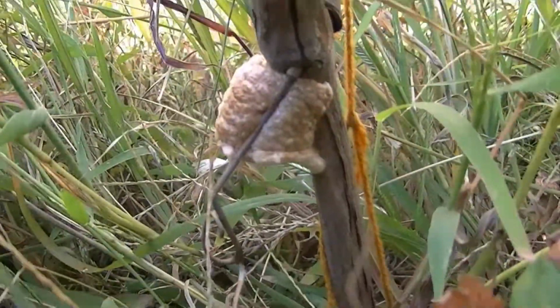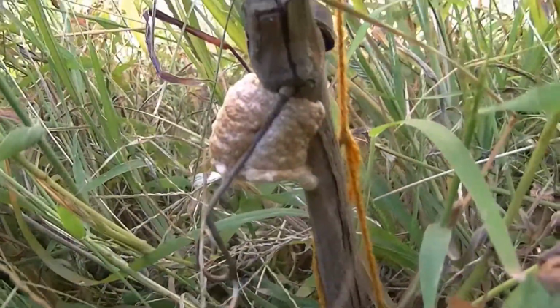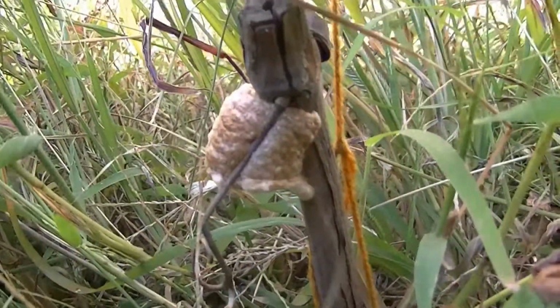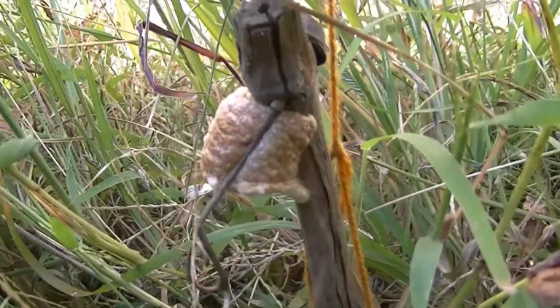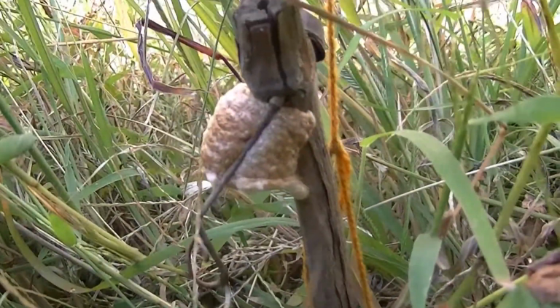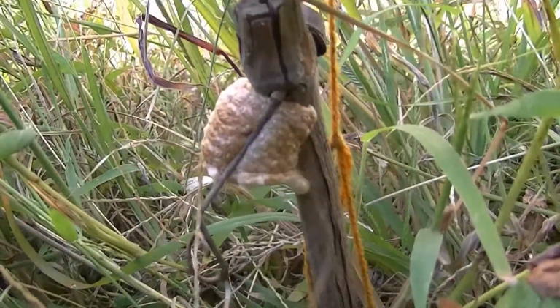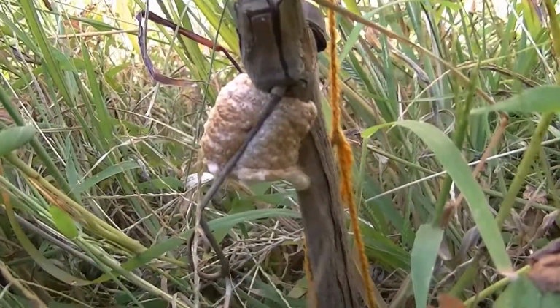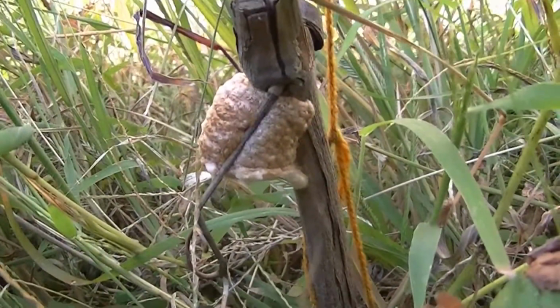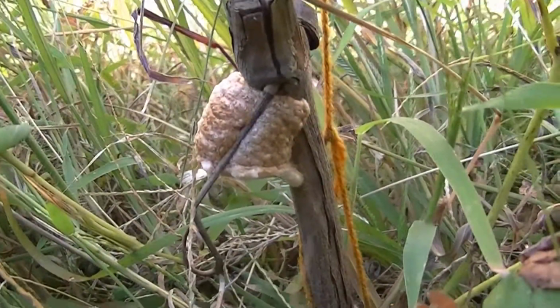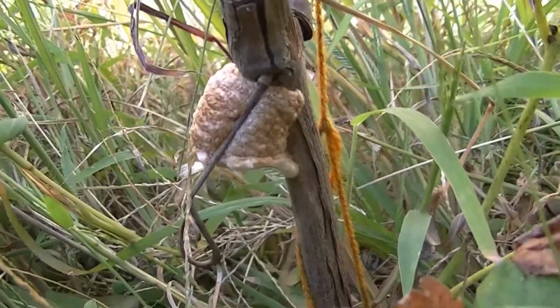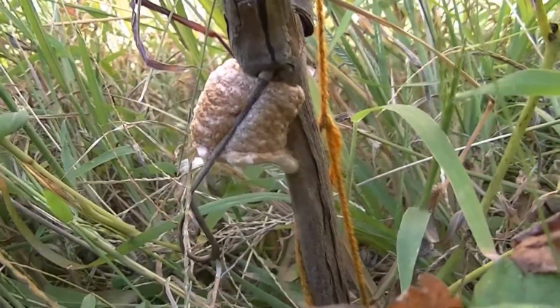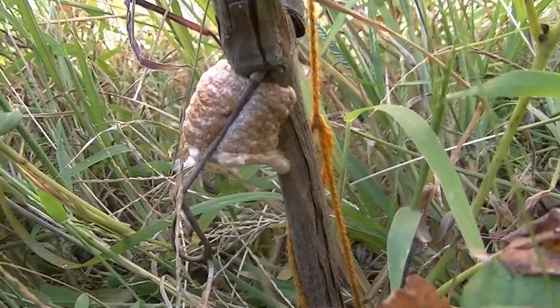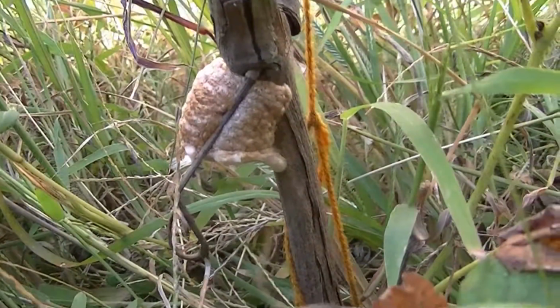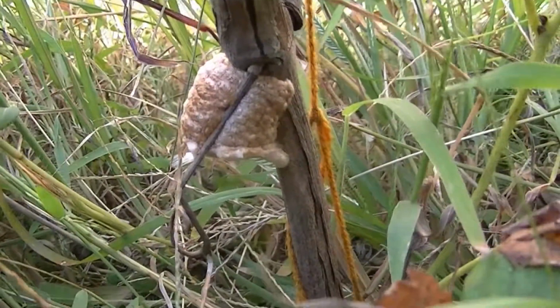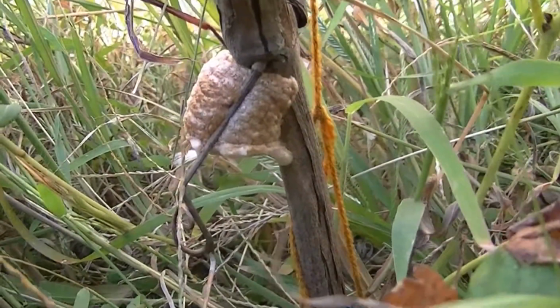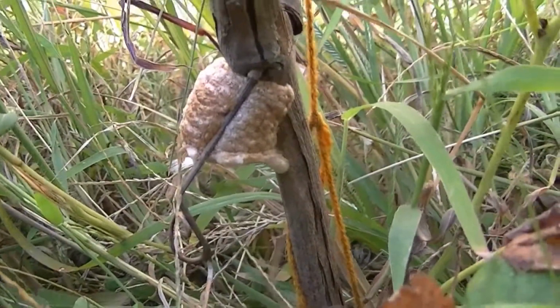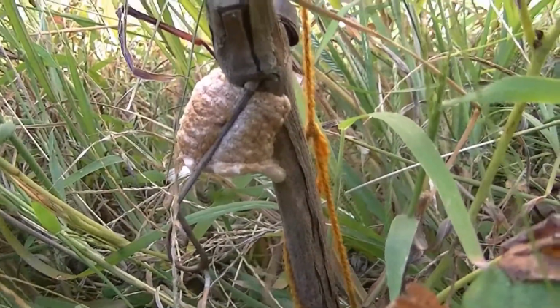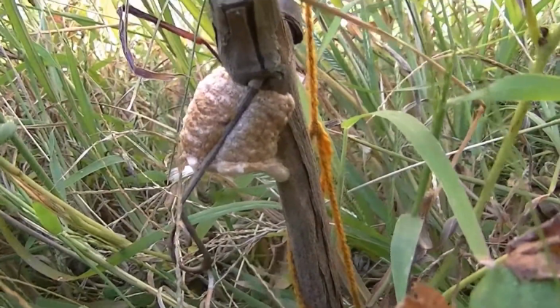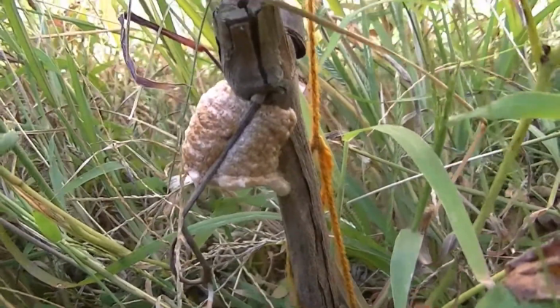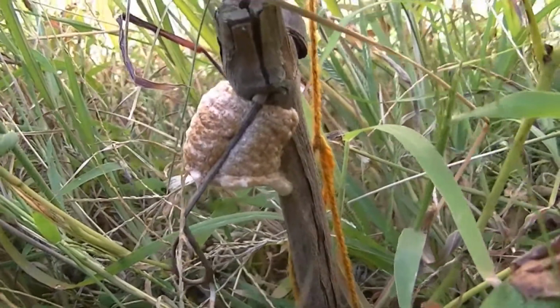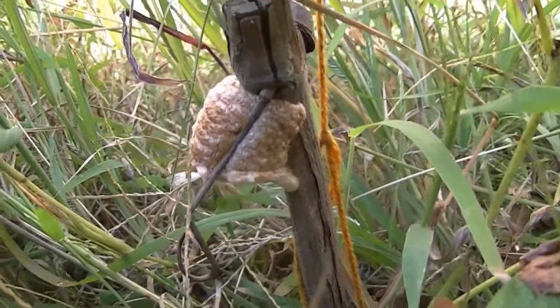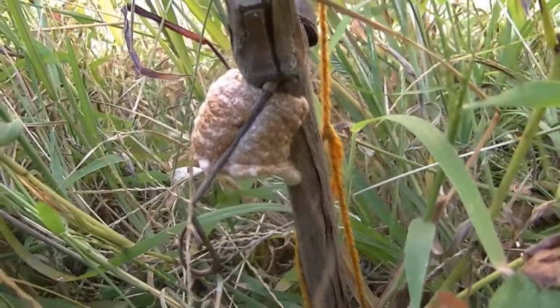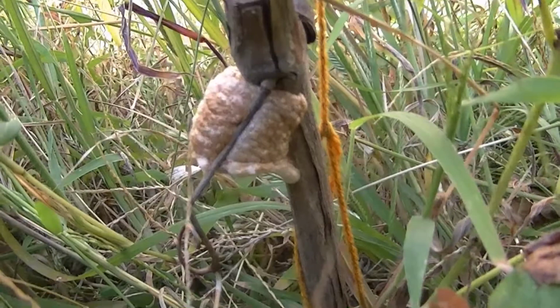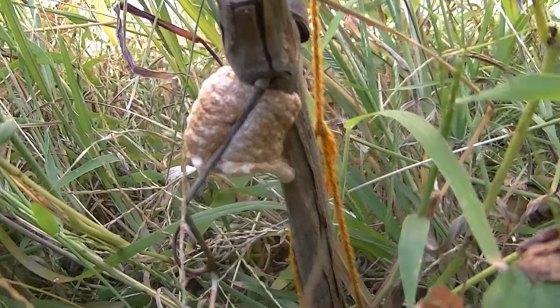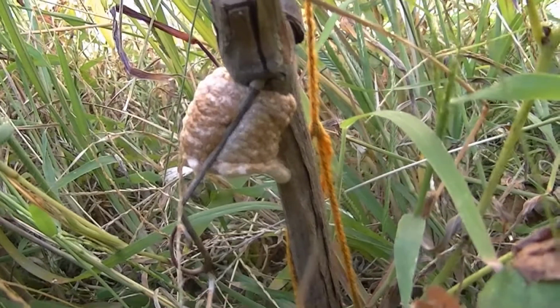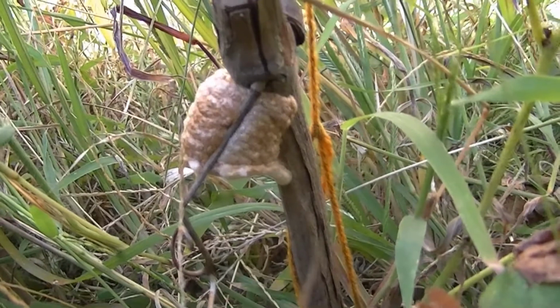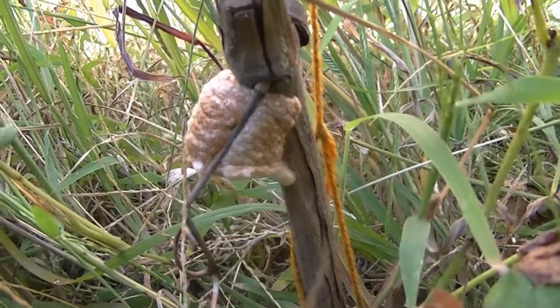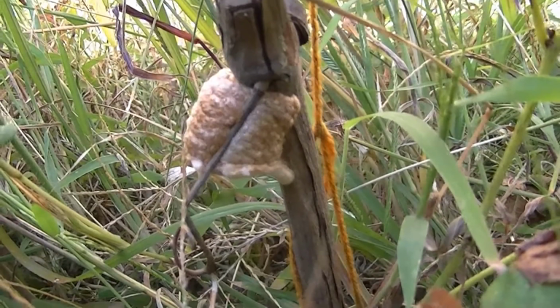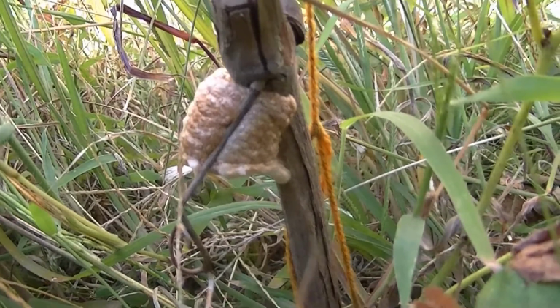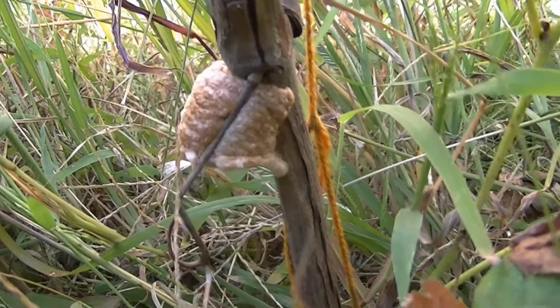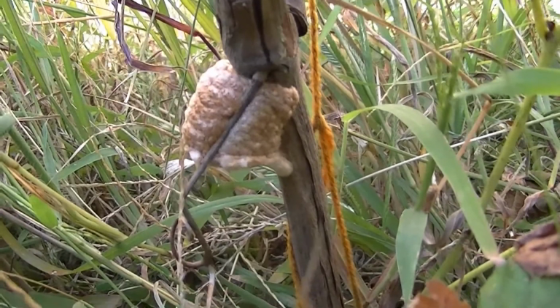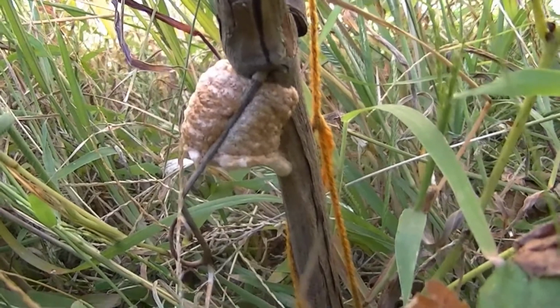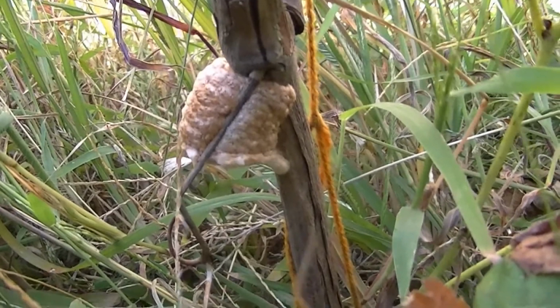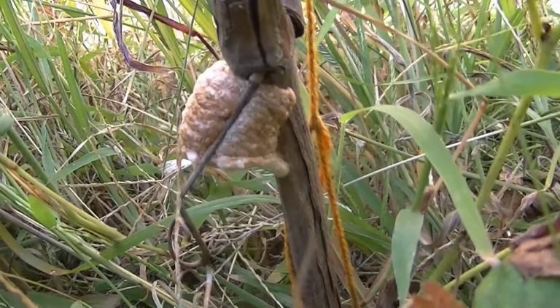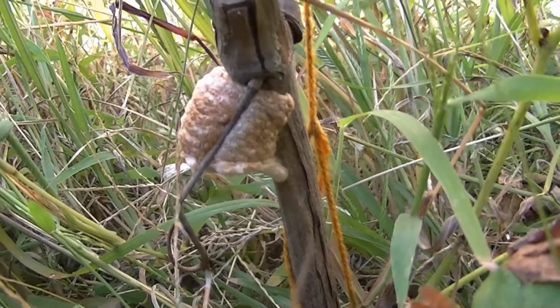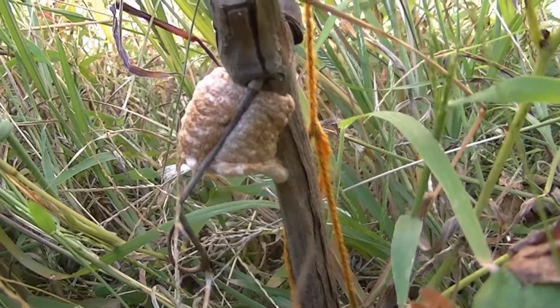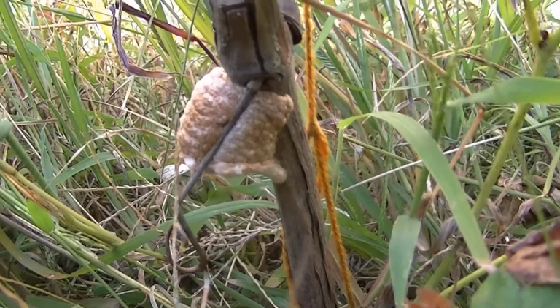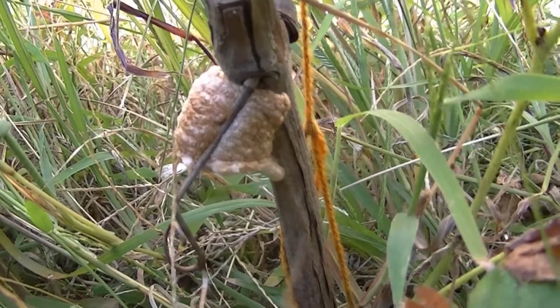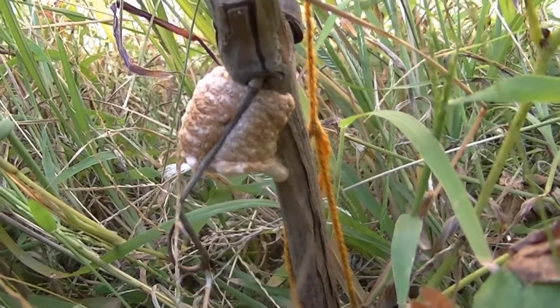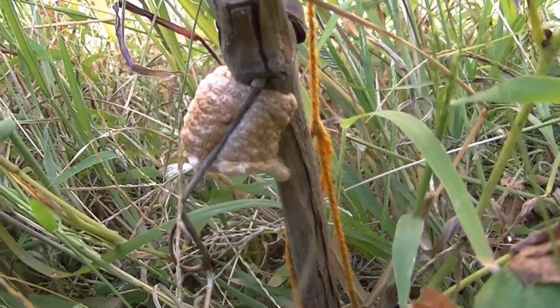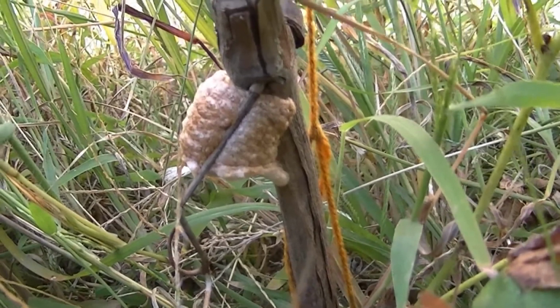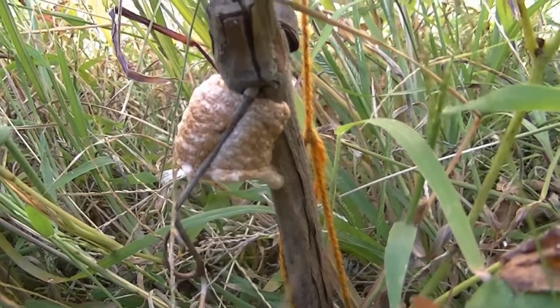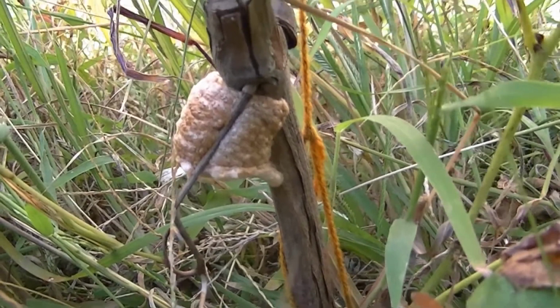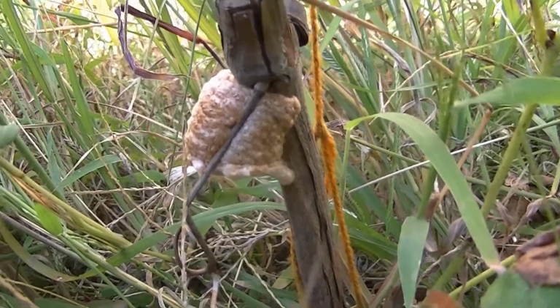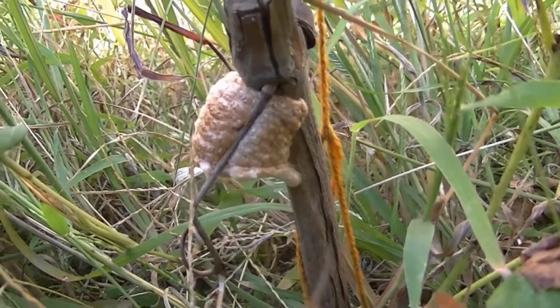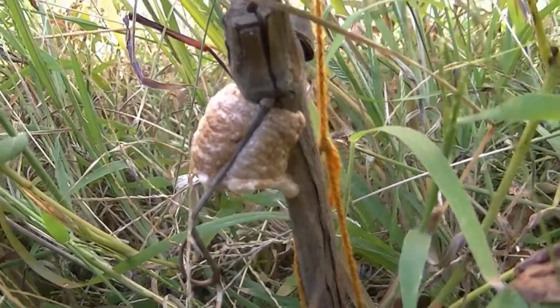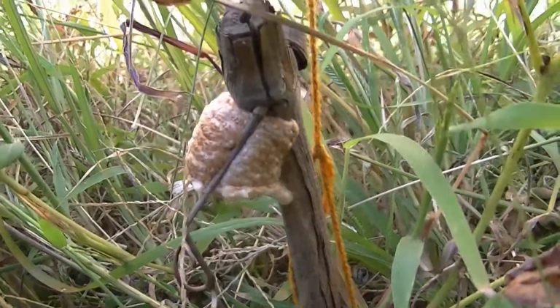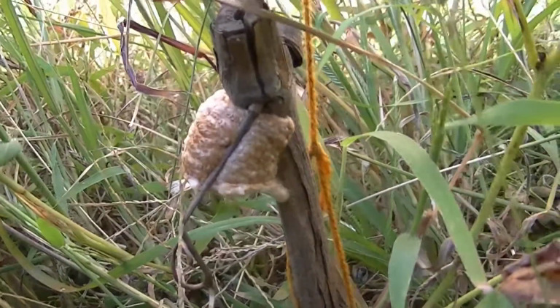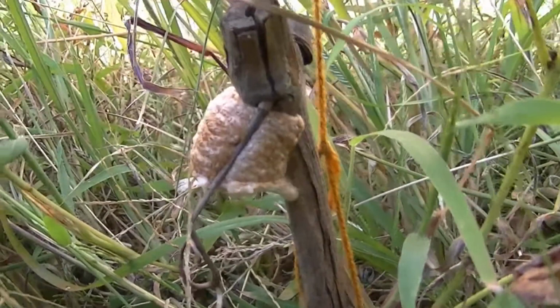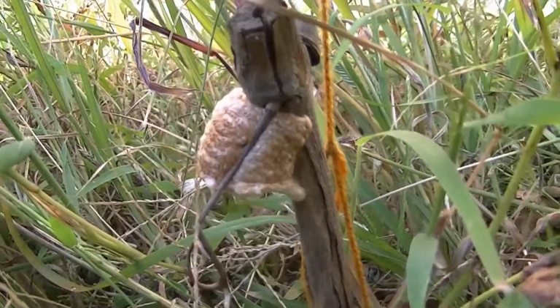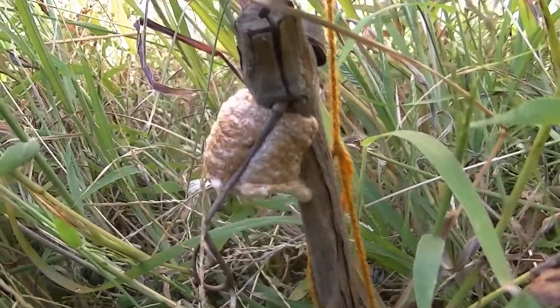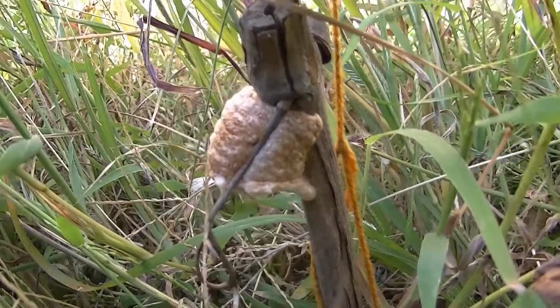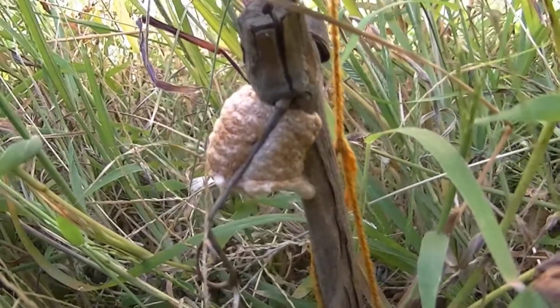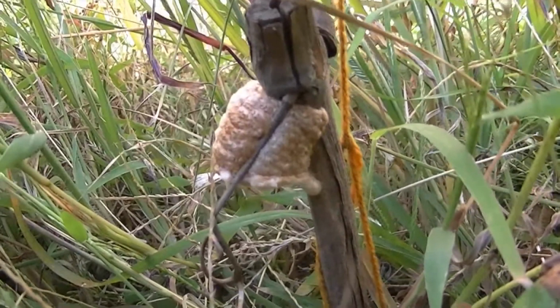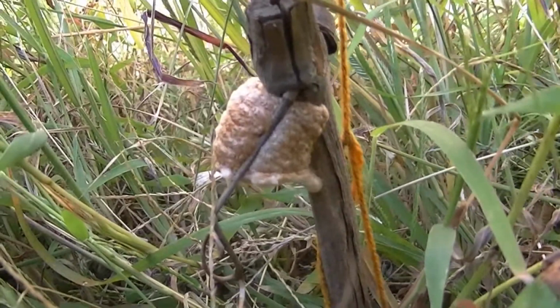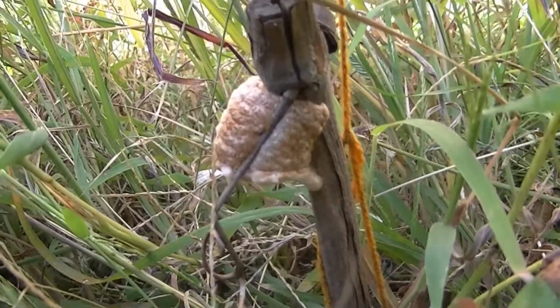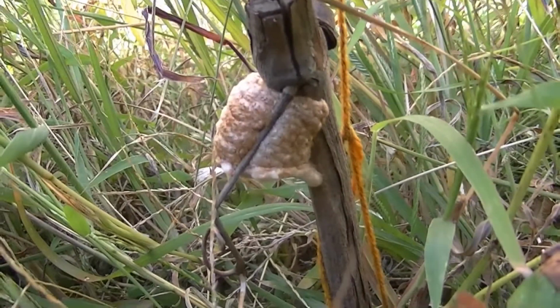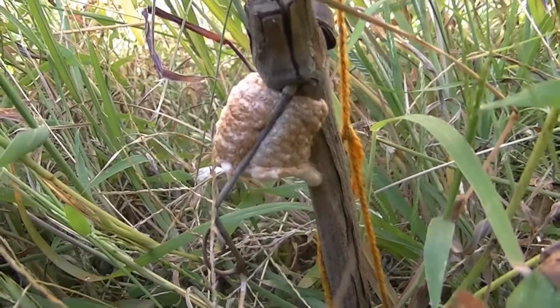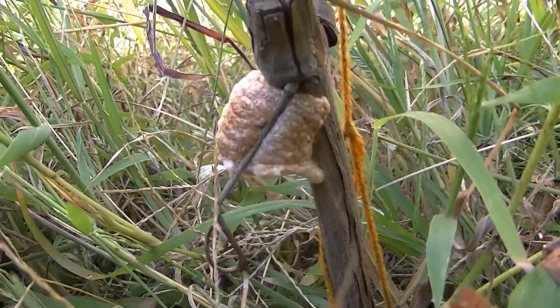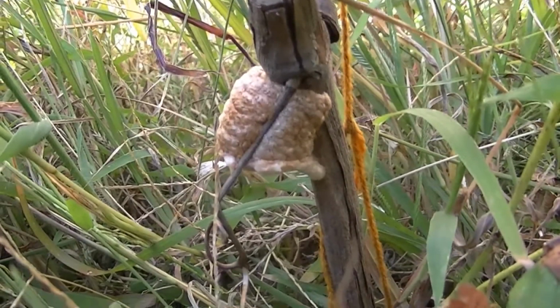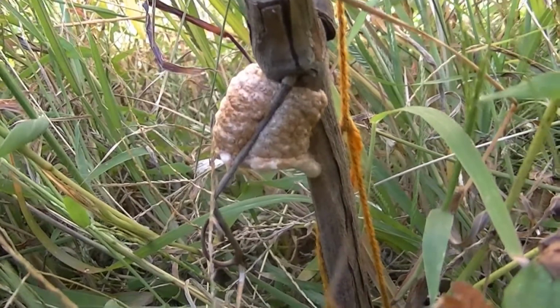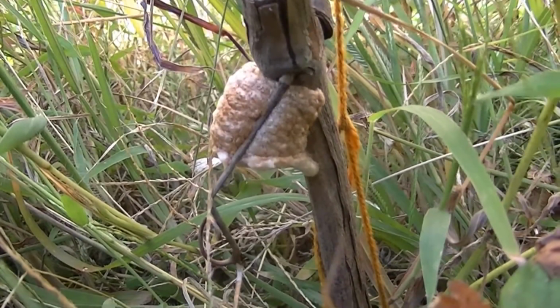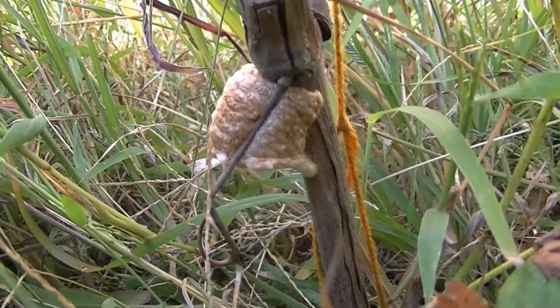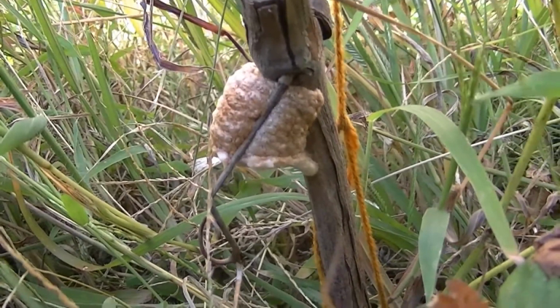I don't know if I should cut it off and take it inside and keep it in the fridge so it doesn't hatch until spring, or what.